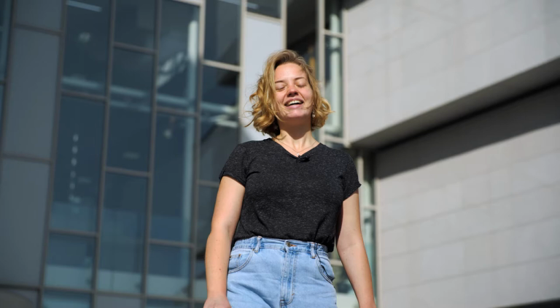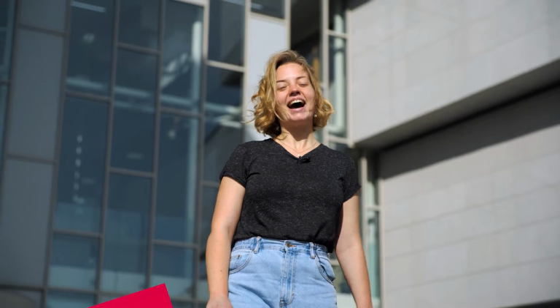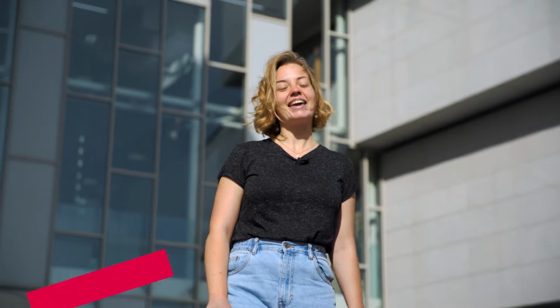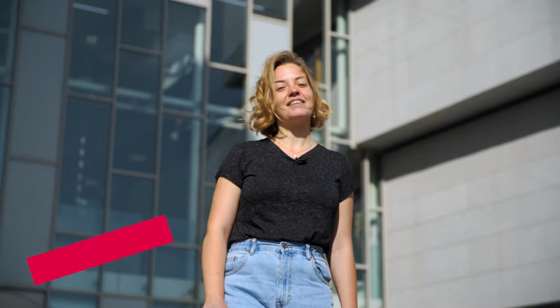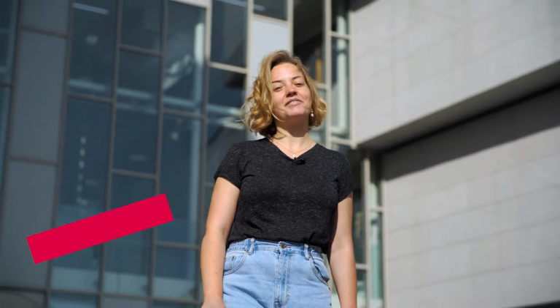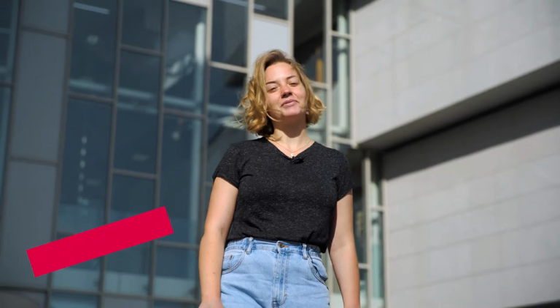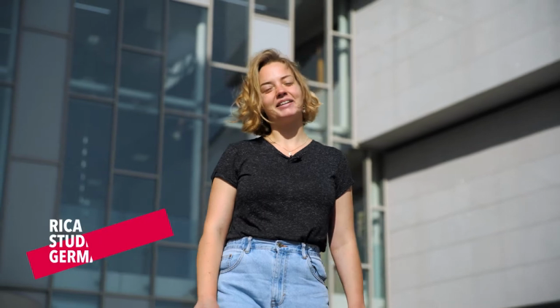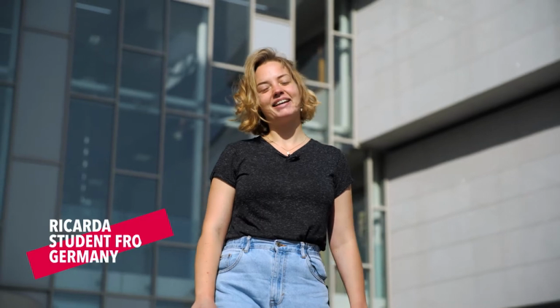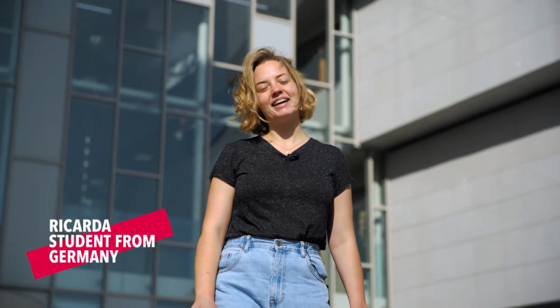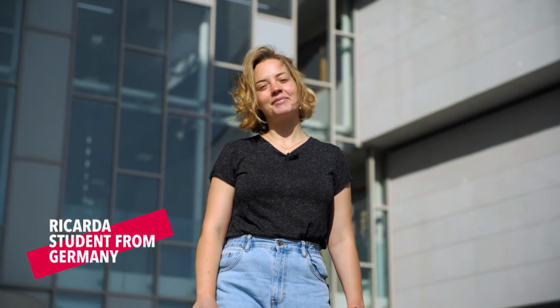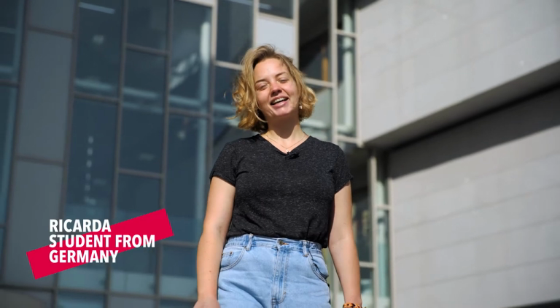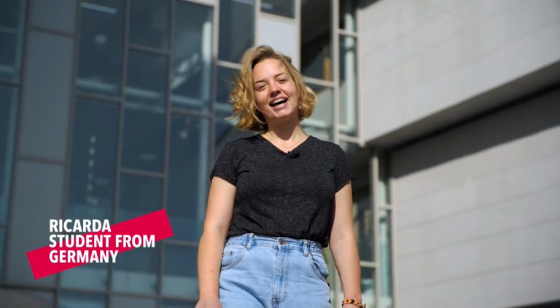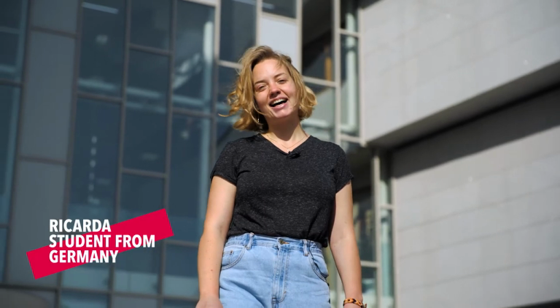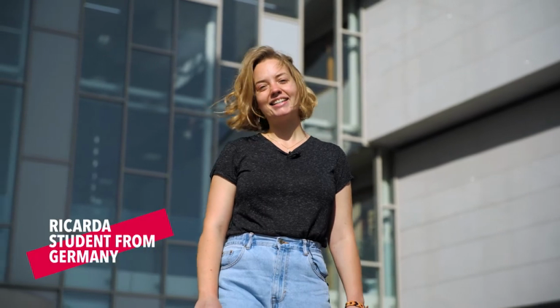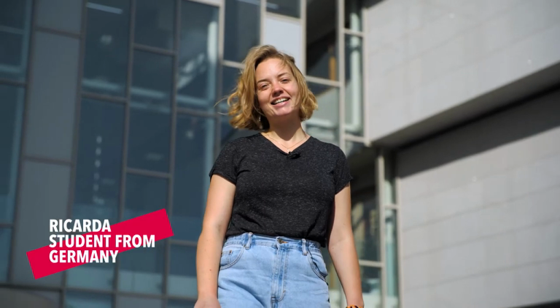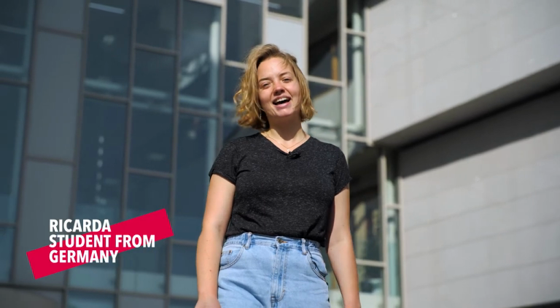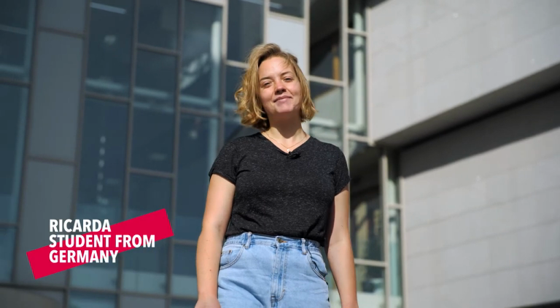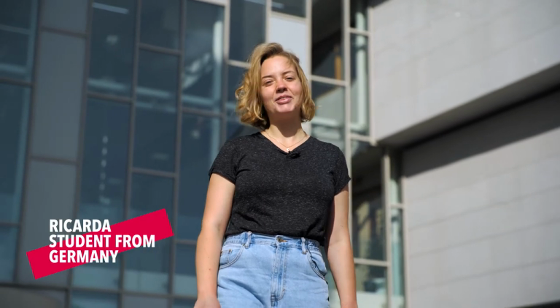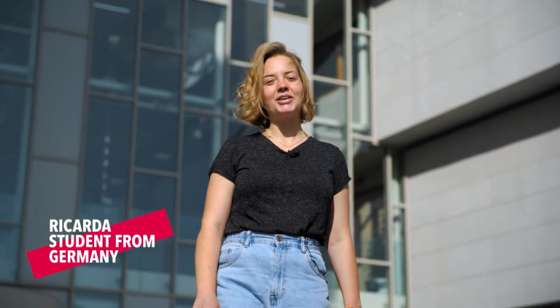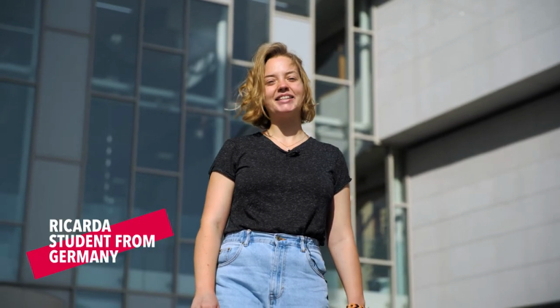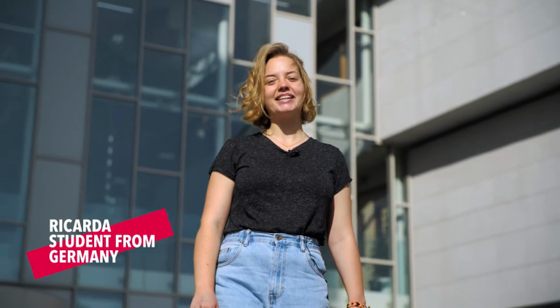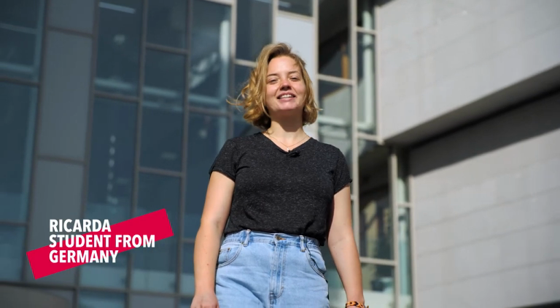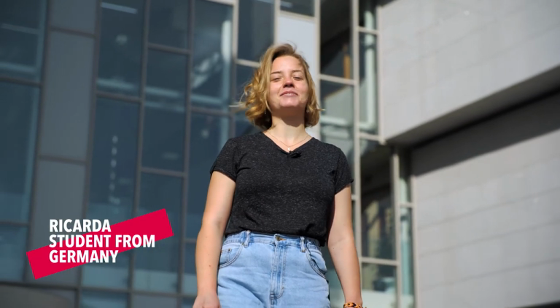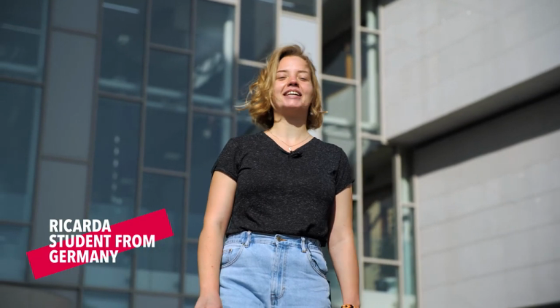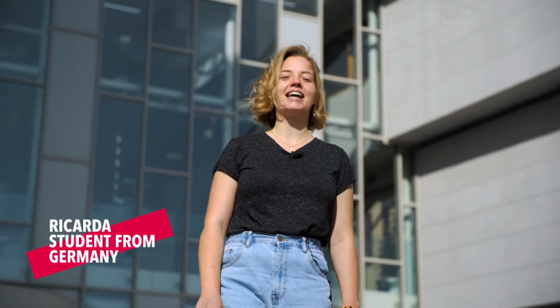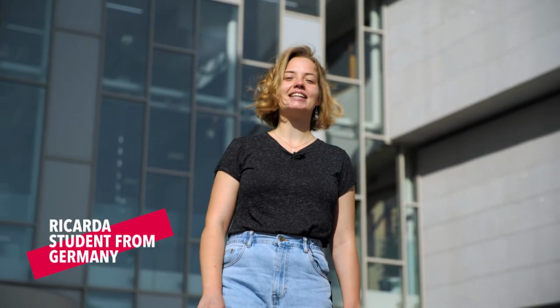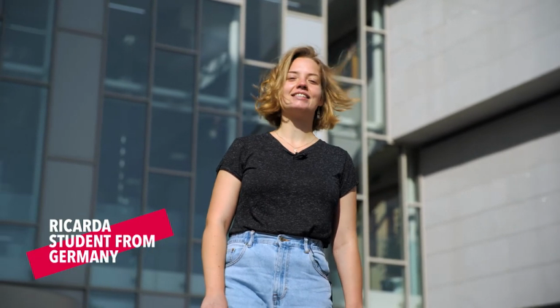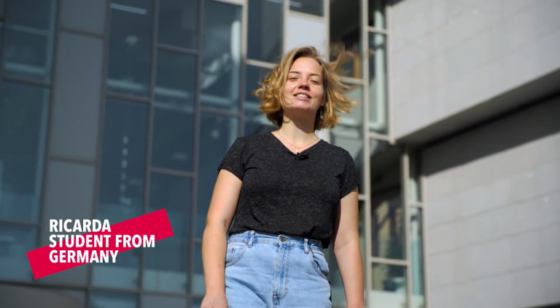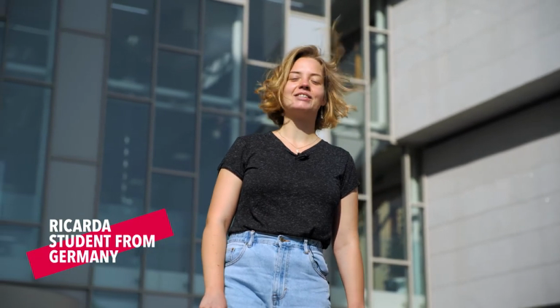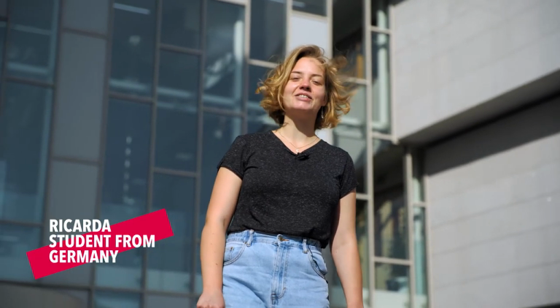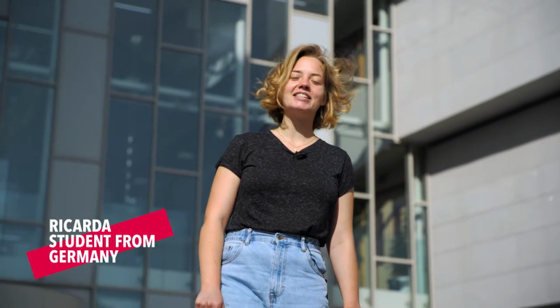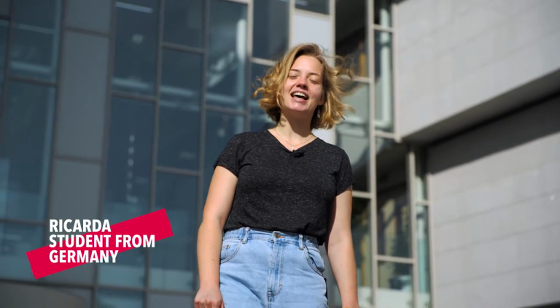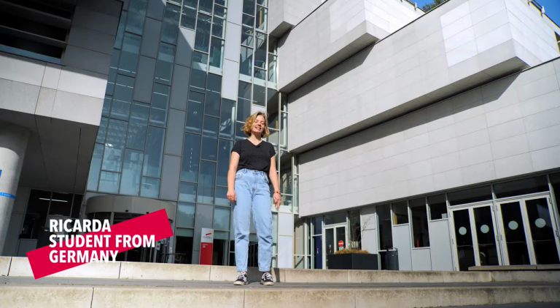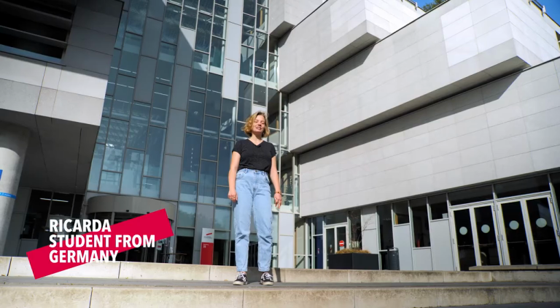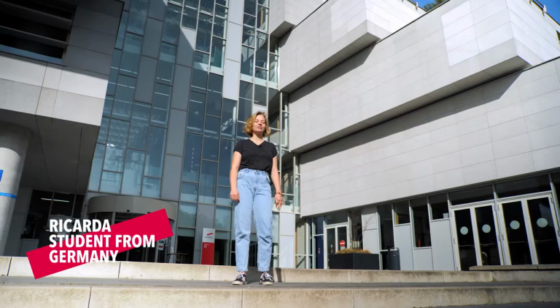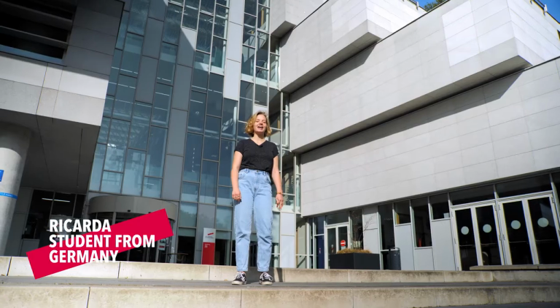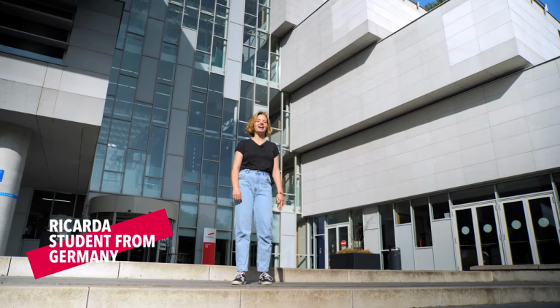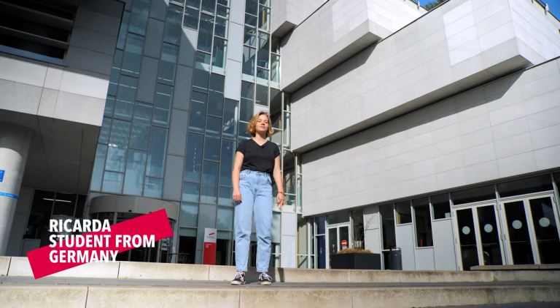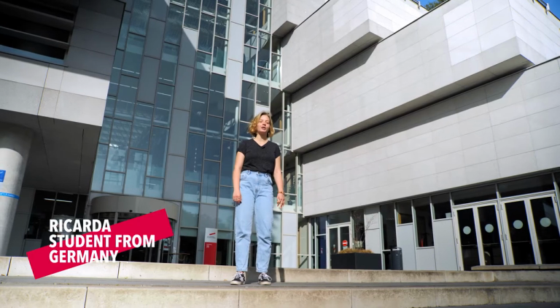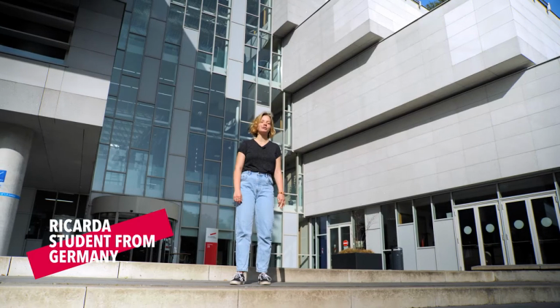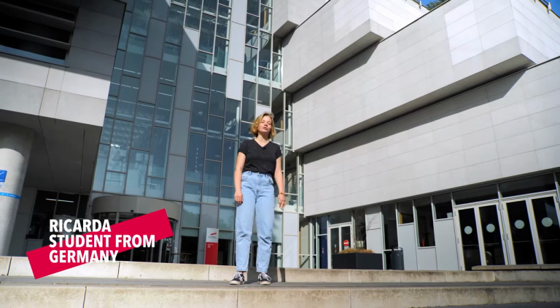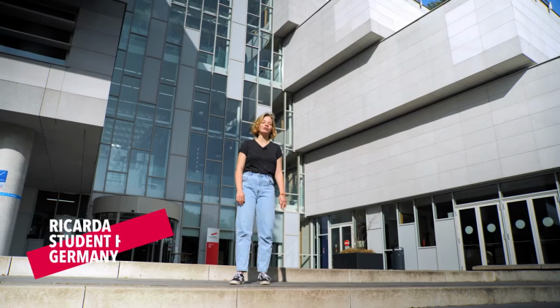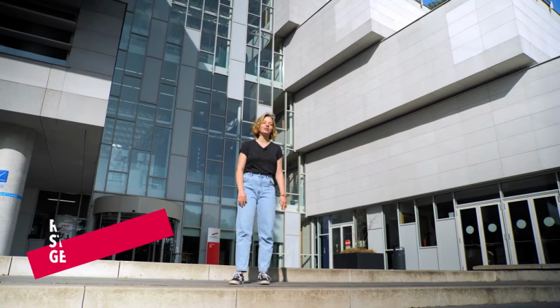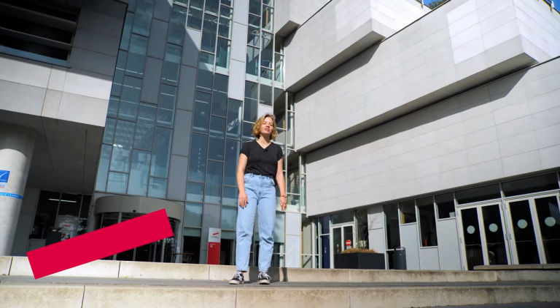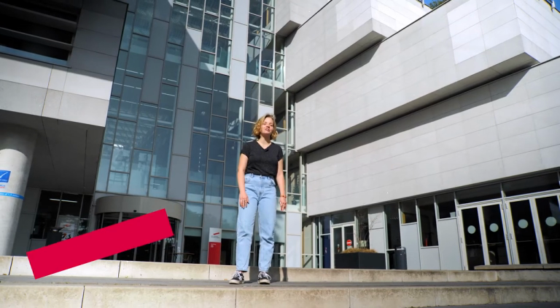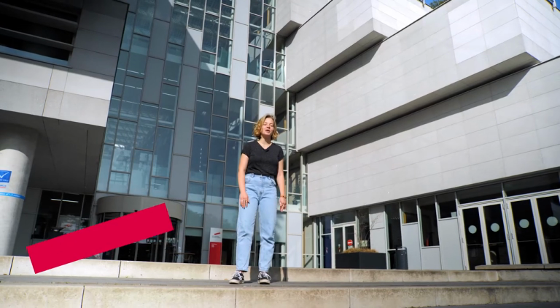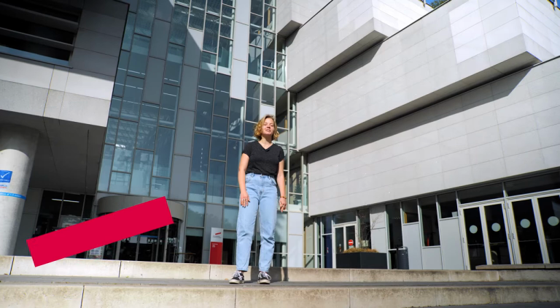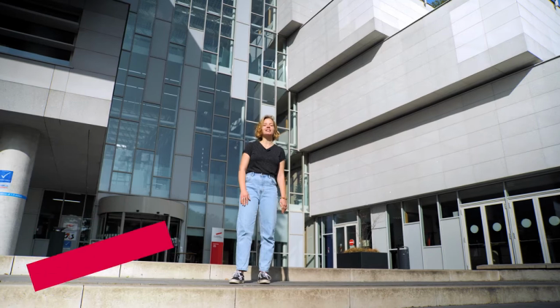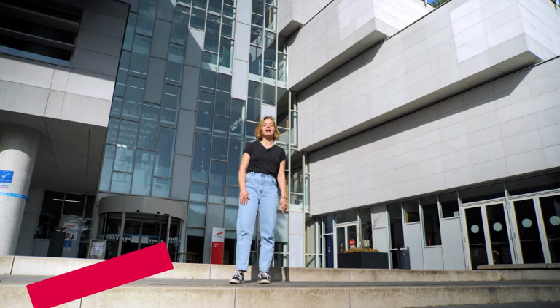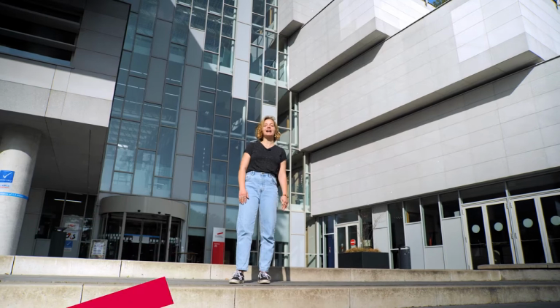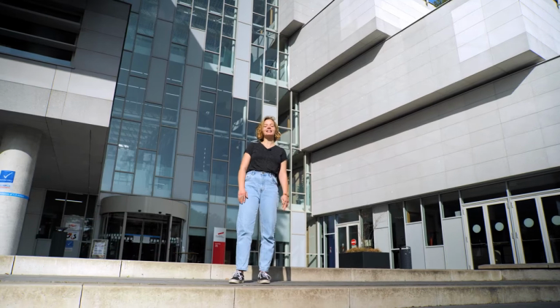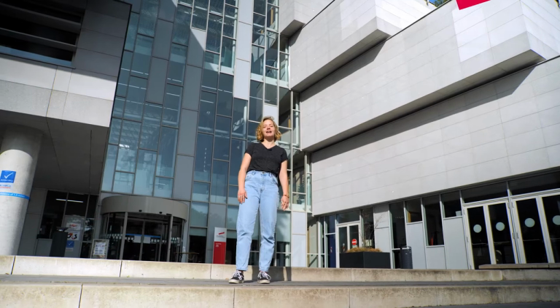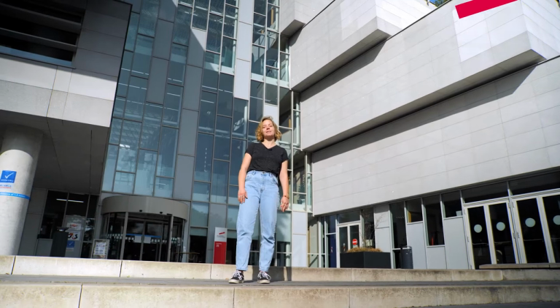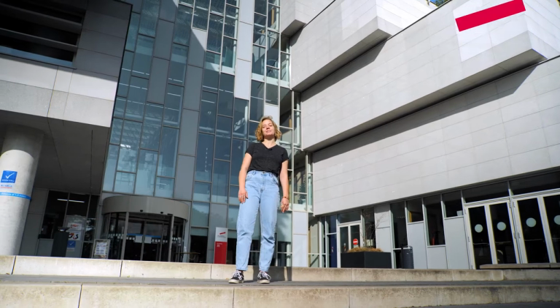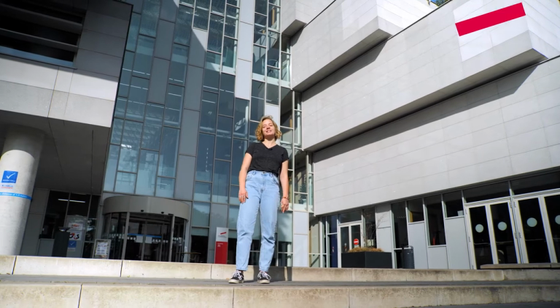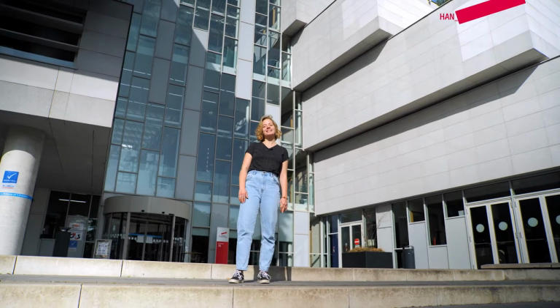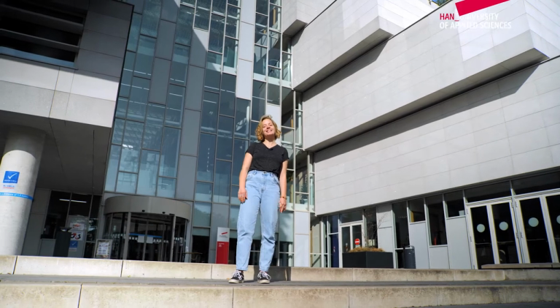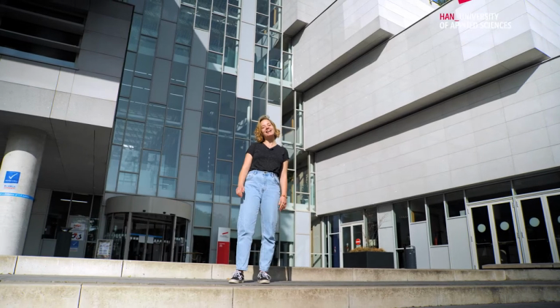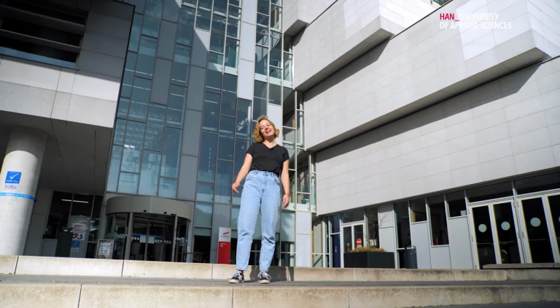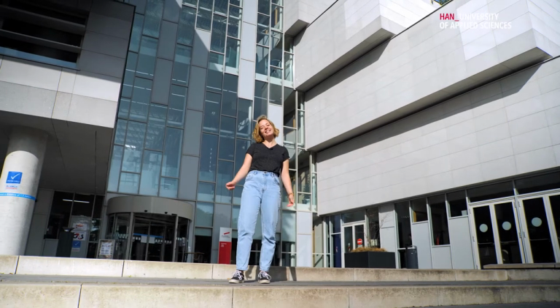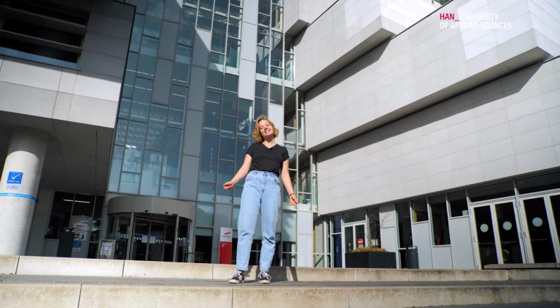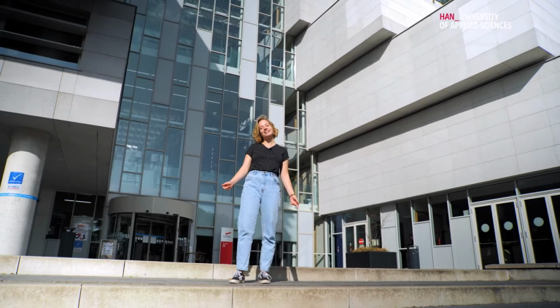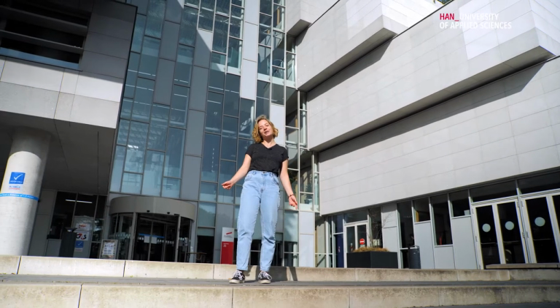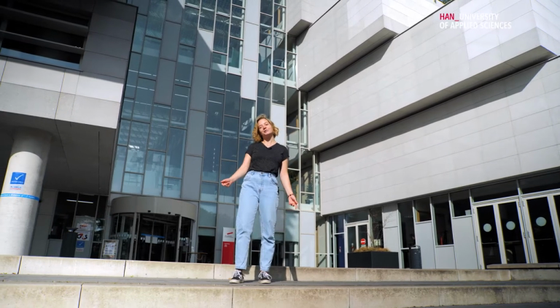Hi everyone, I'm Ricarda. I'm a third year communication student and today I'm going to show you around the HAN campus. Let's go!